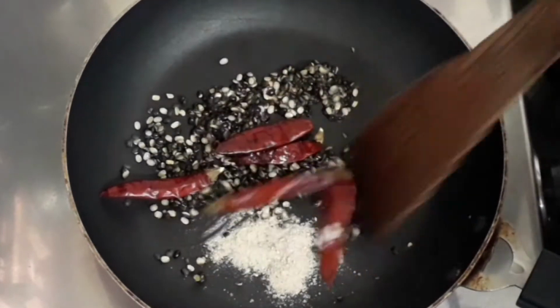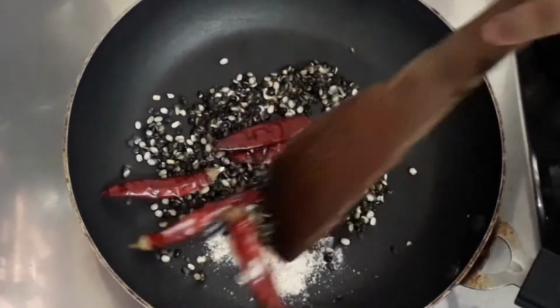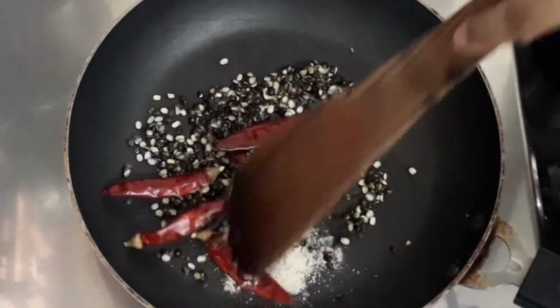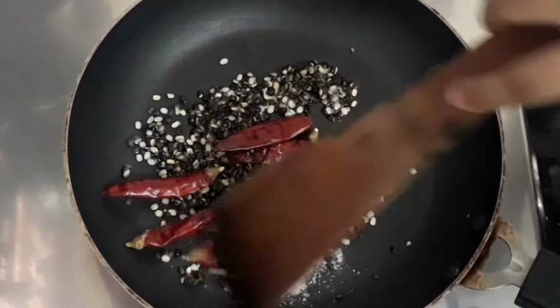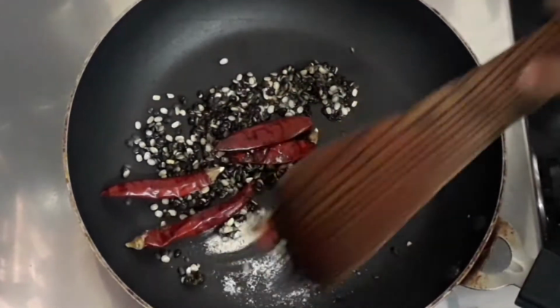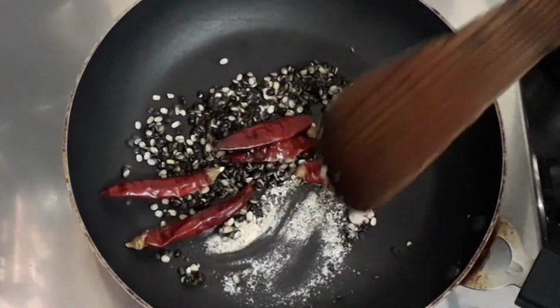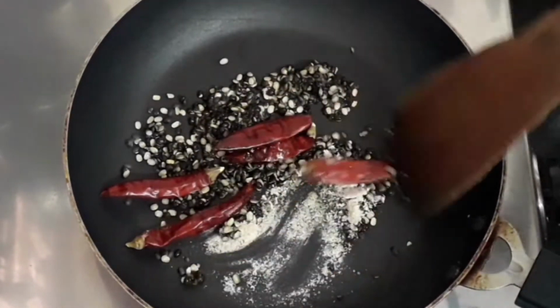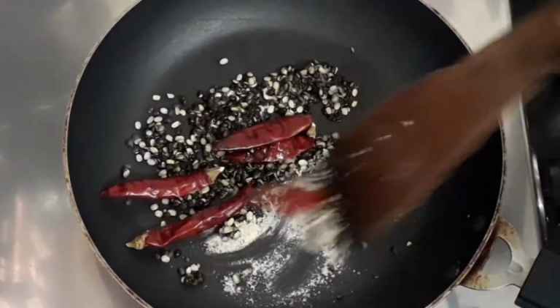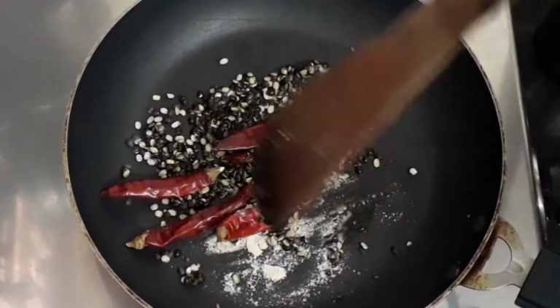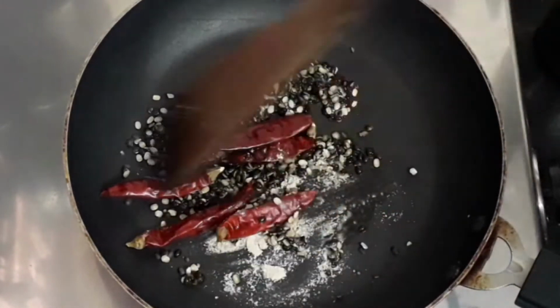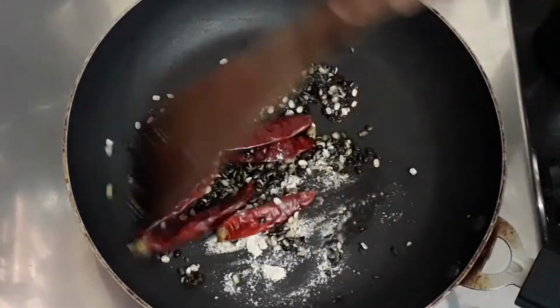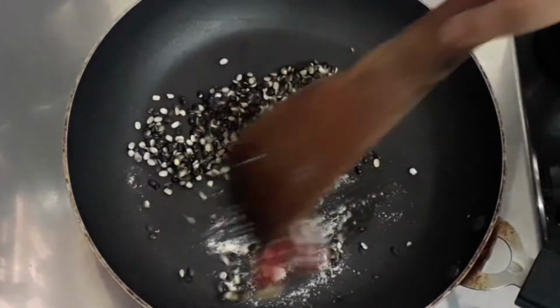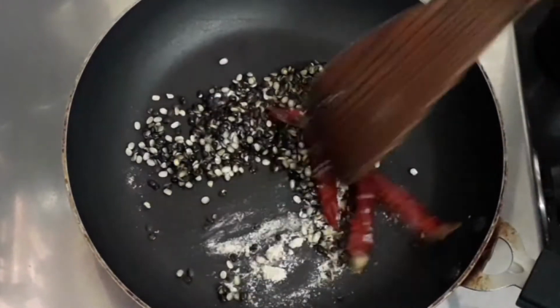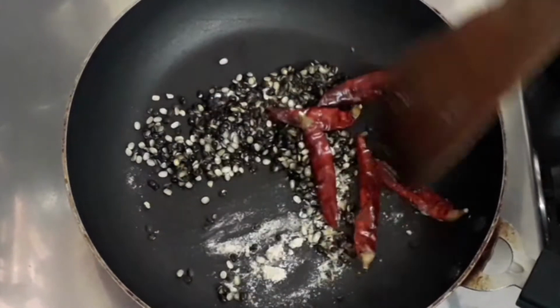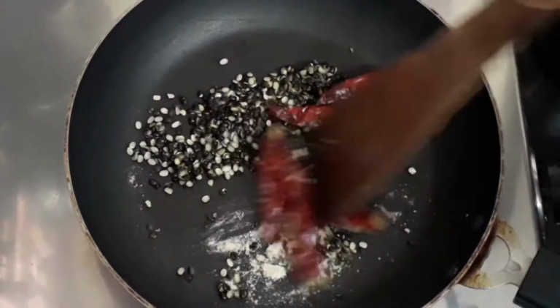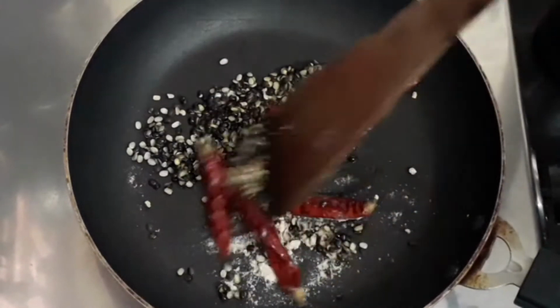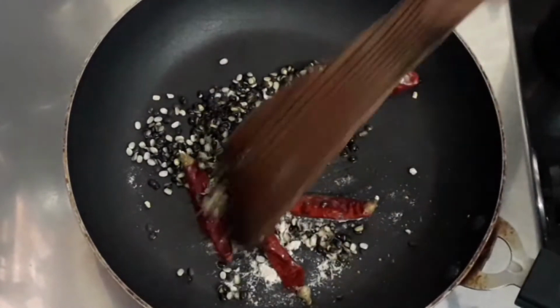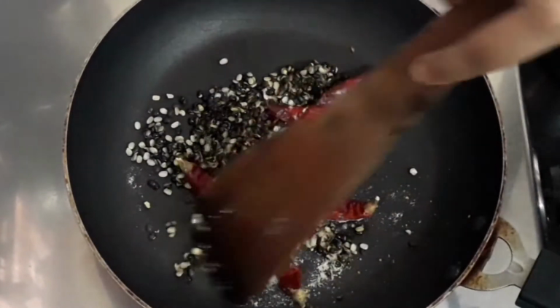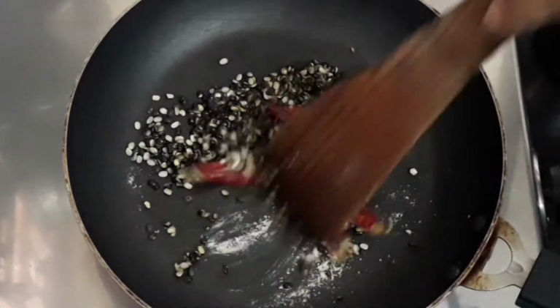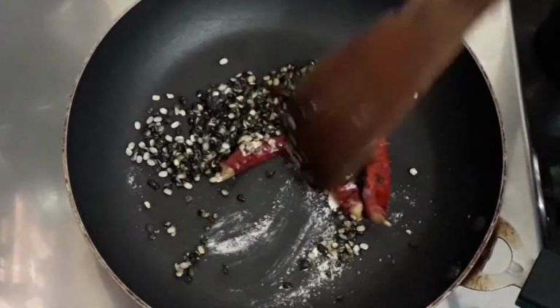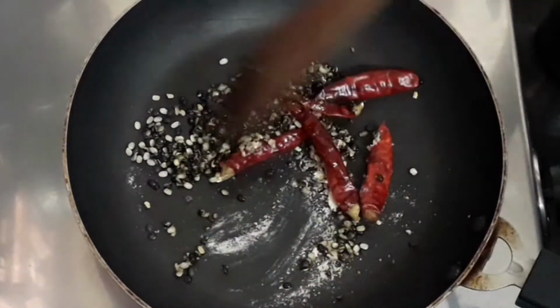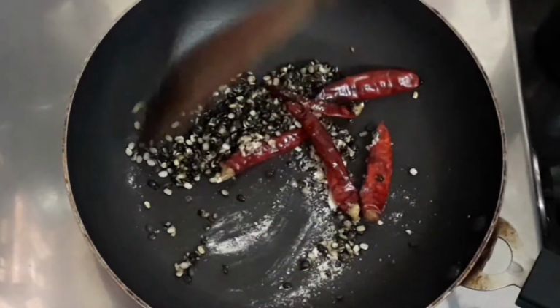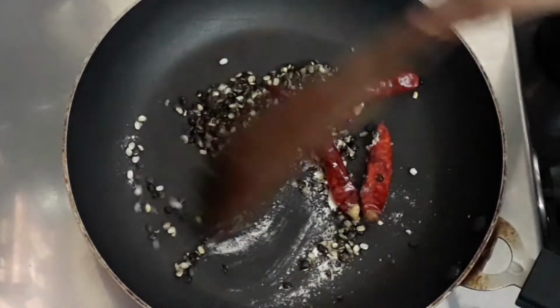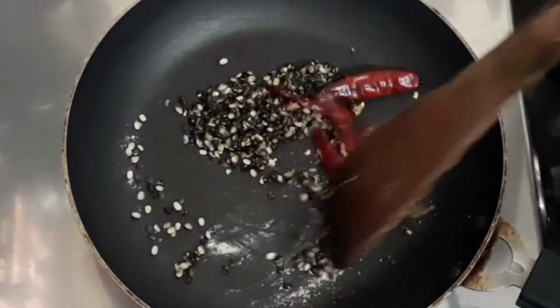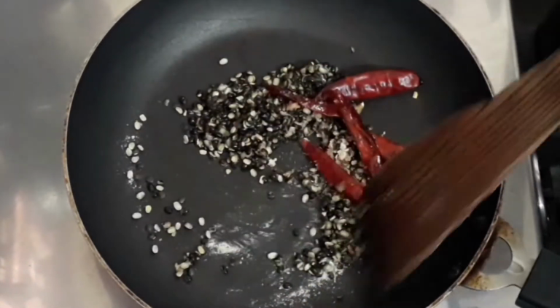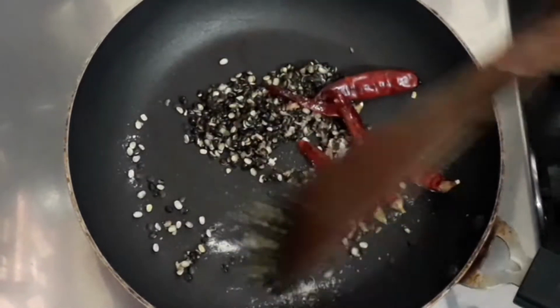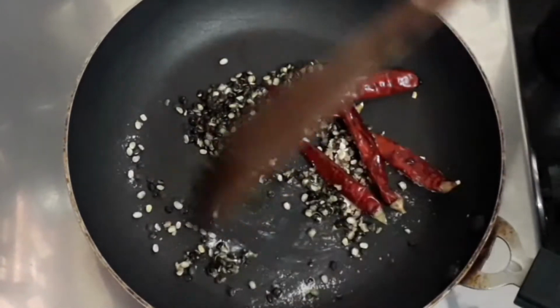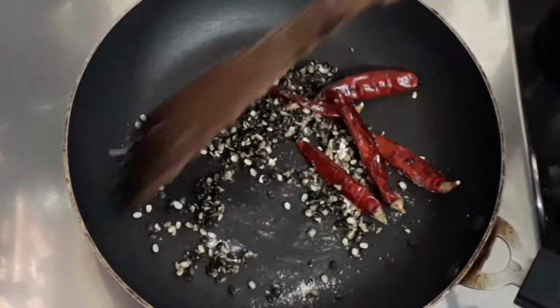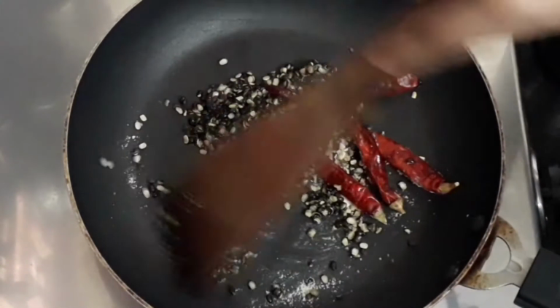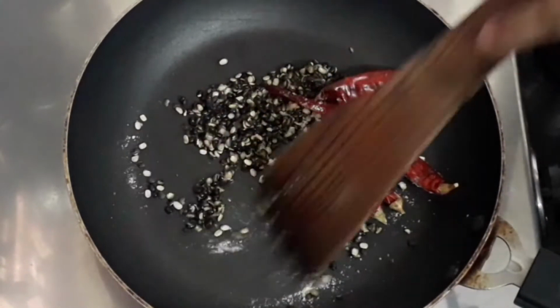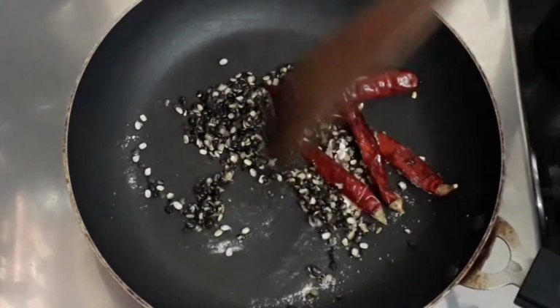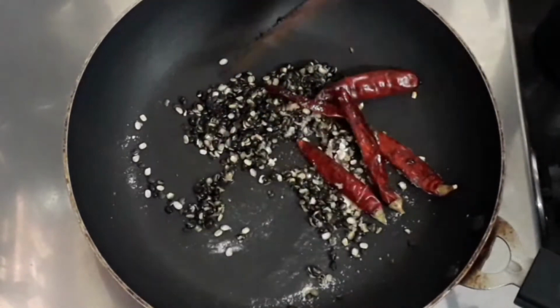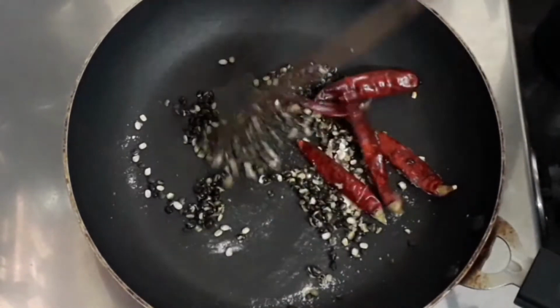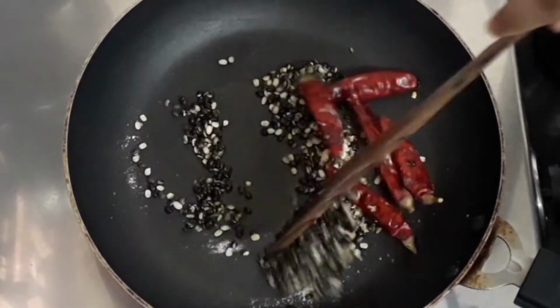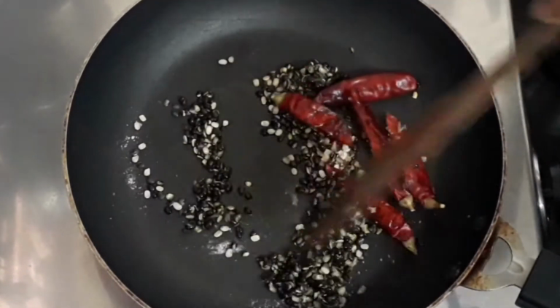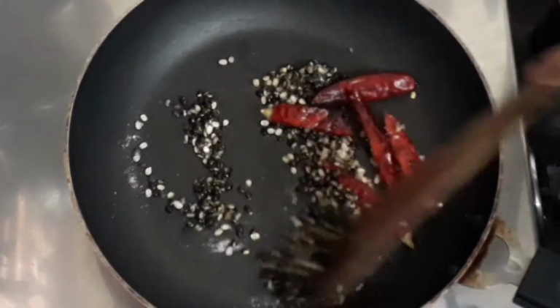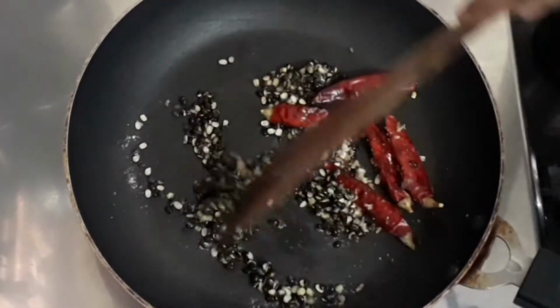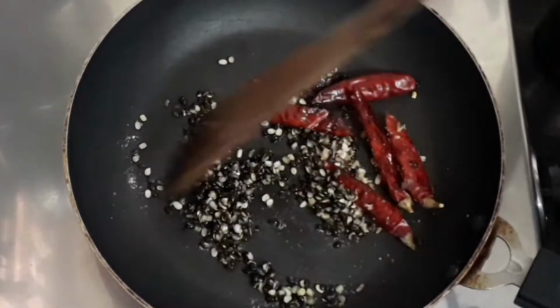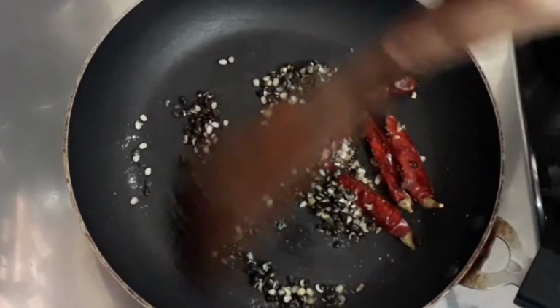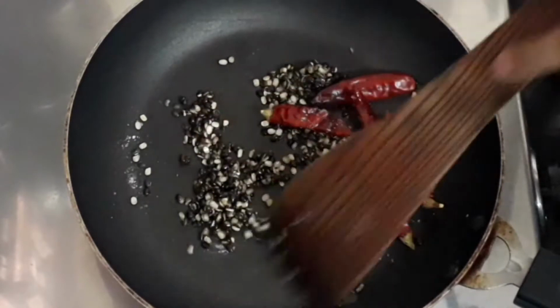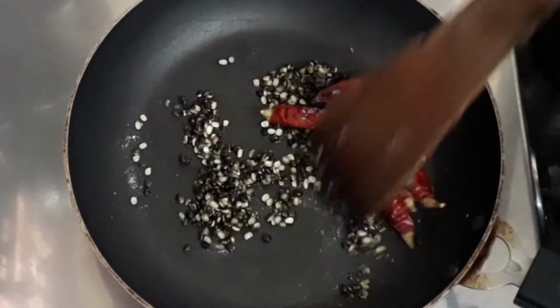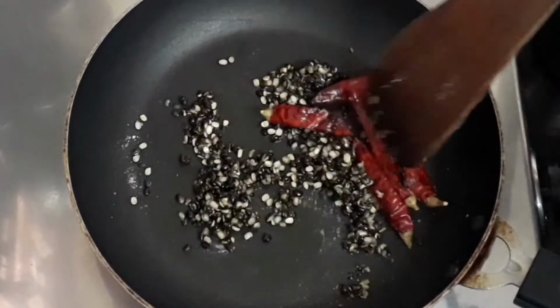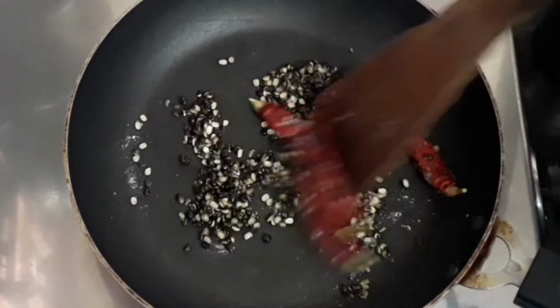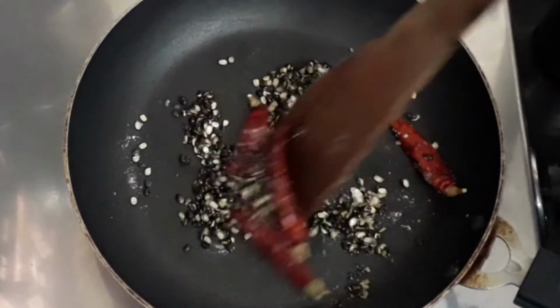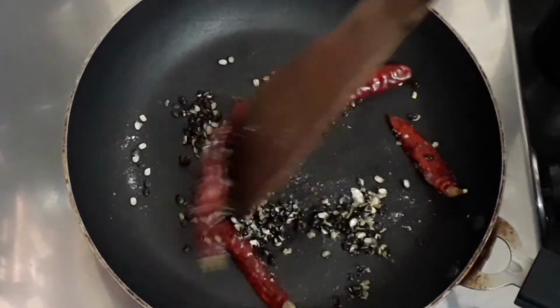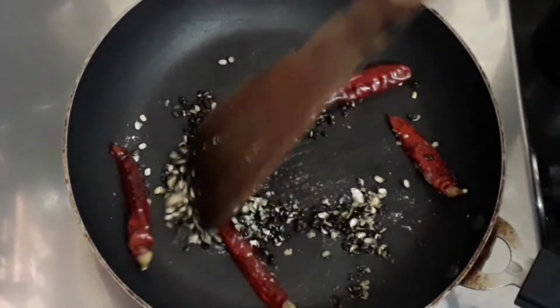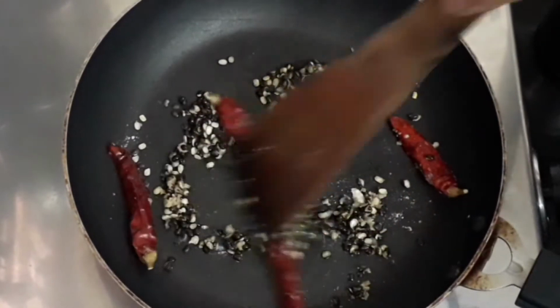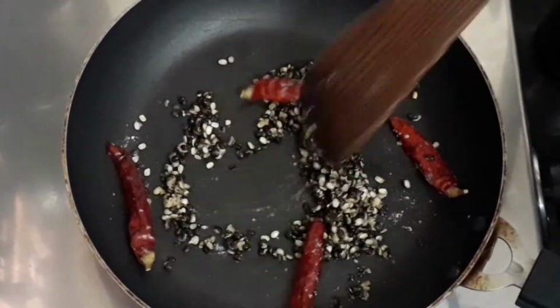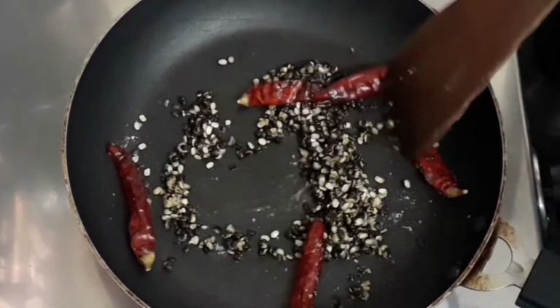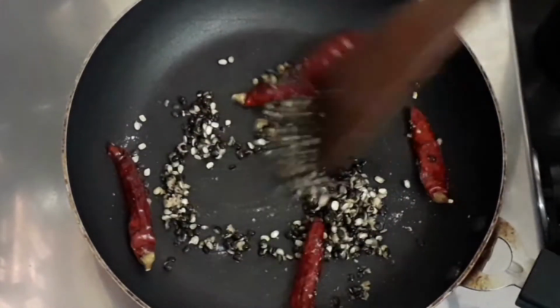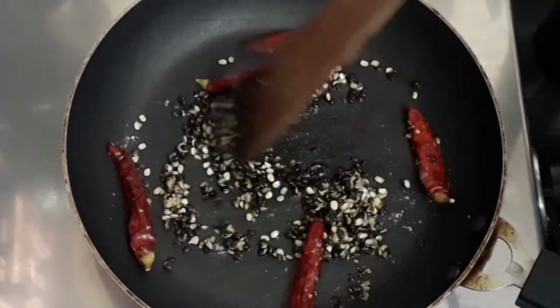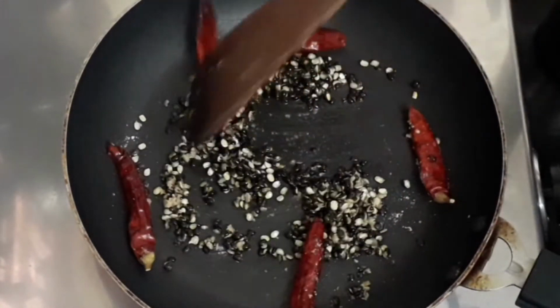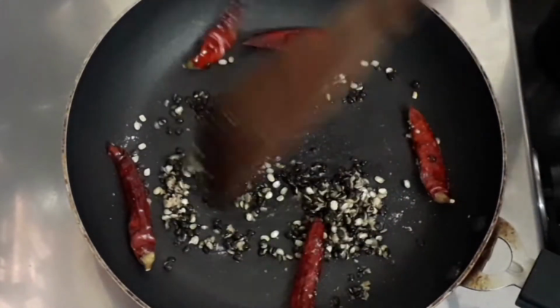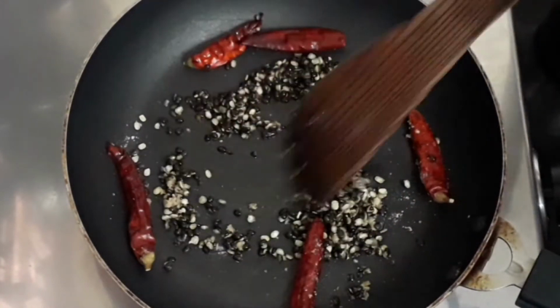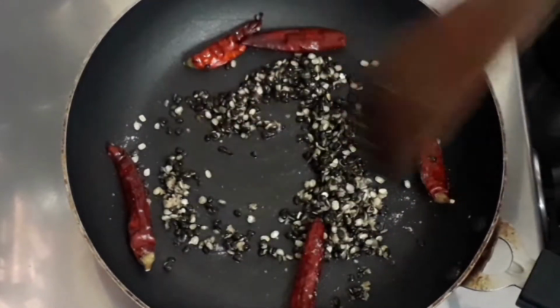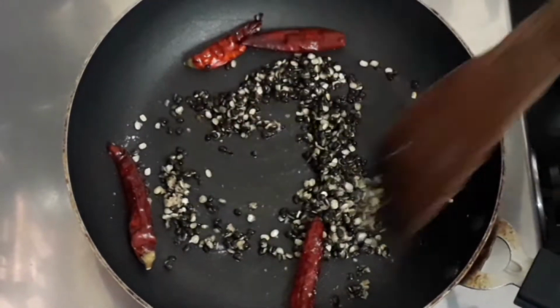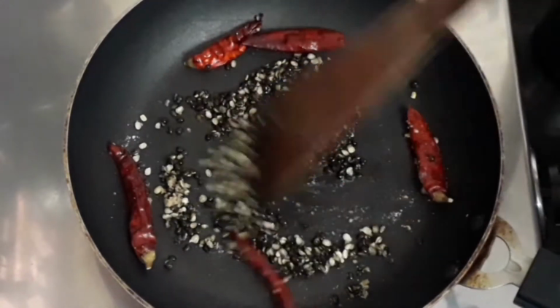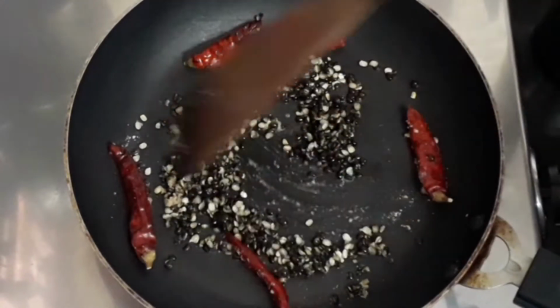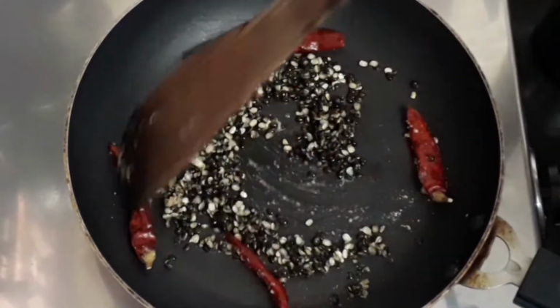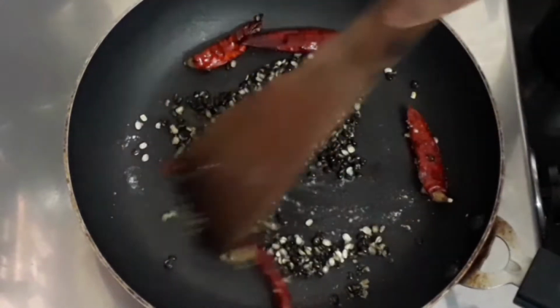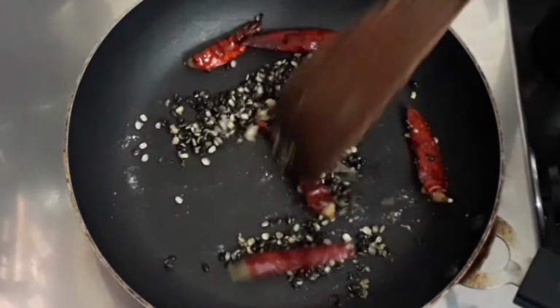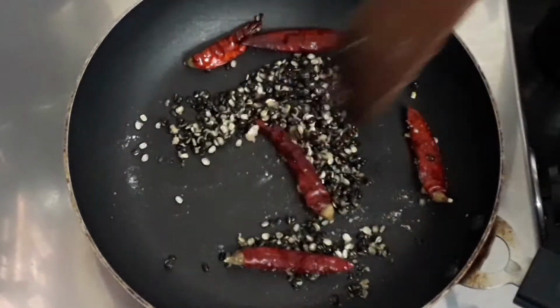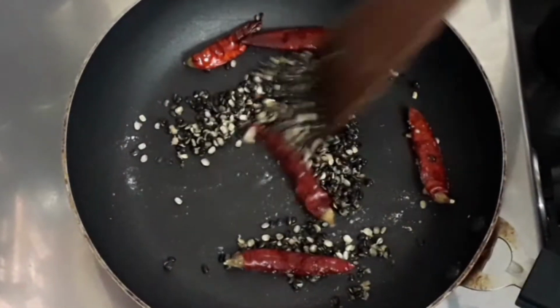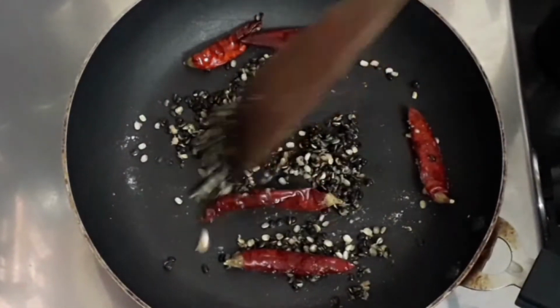Let's give it a good mix. Keep on sautéing and cook it until the urad dal turns a little bit golden brown.